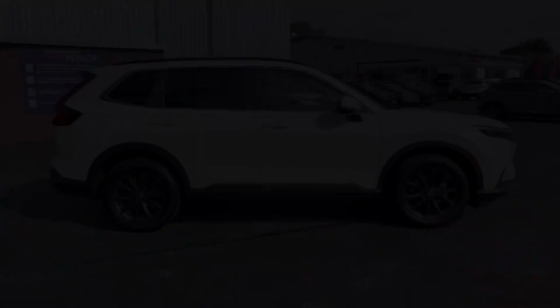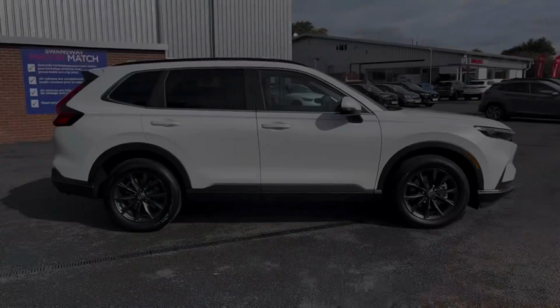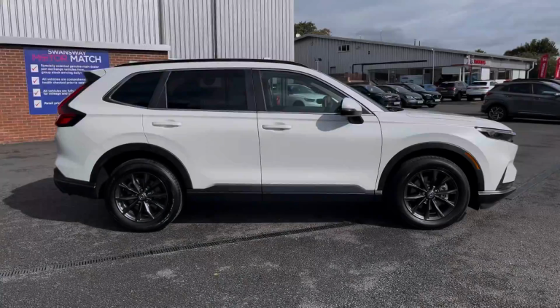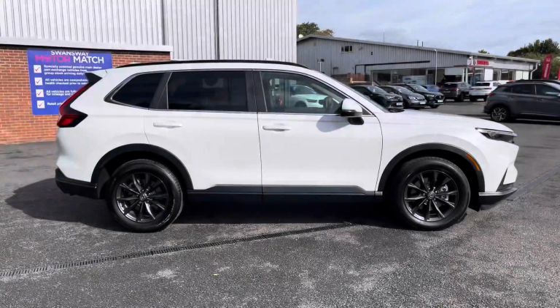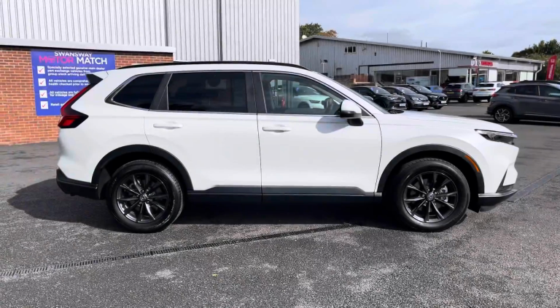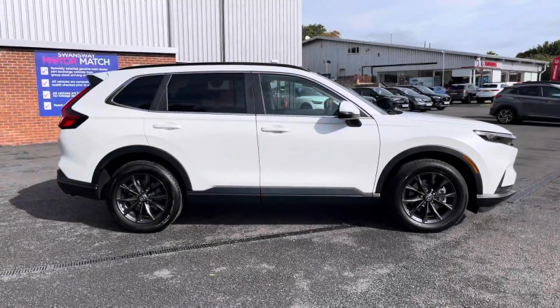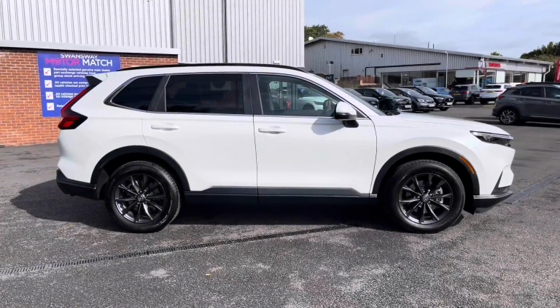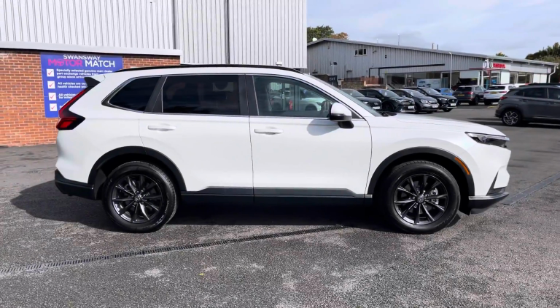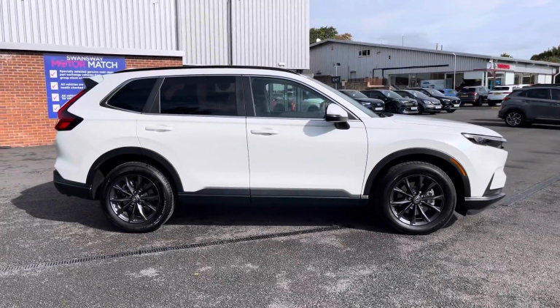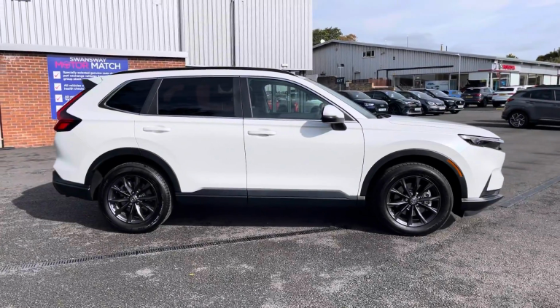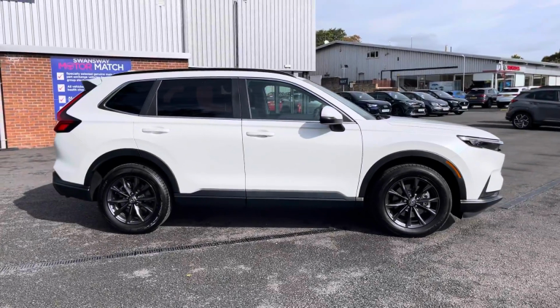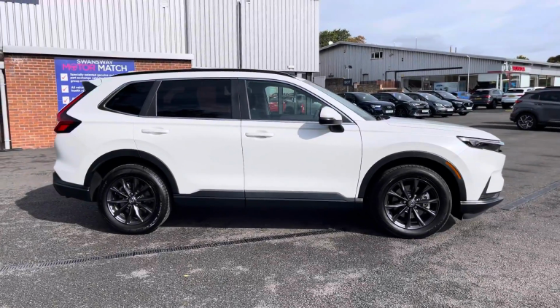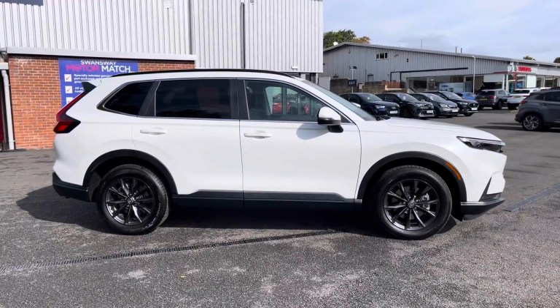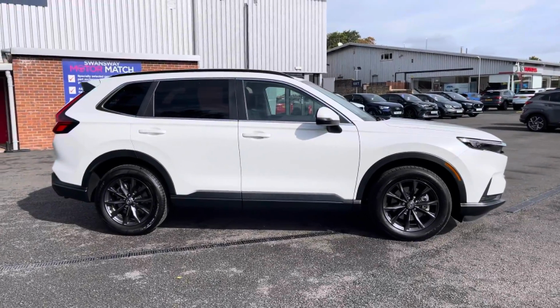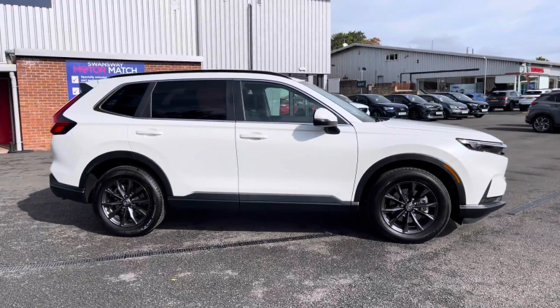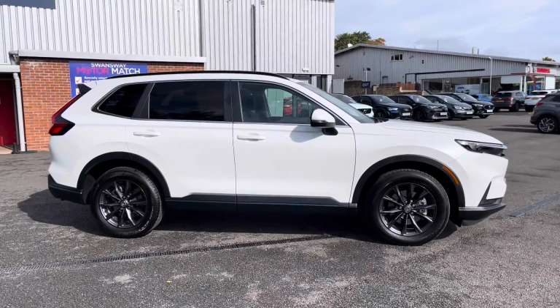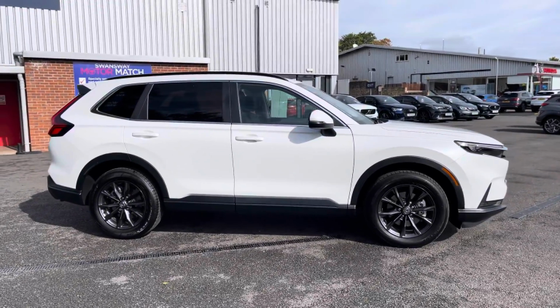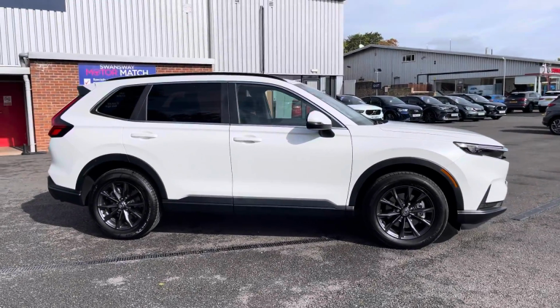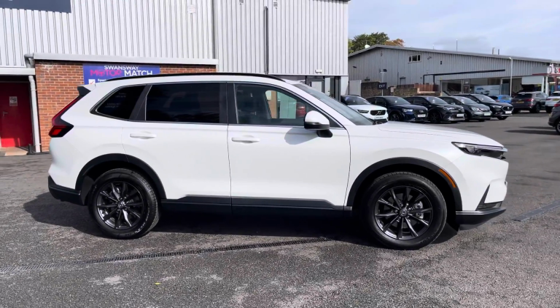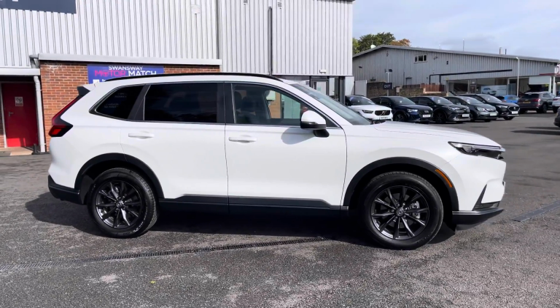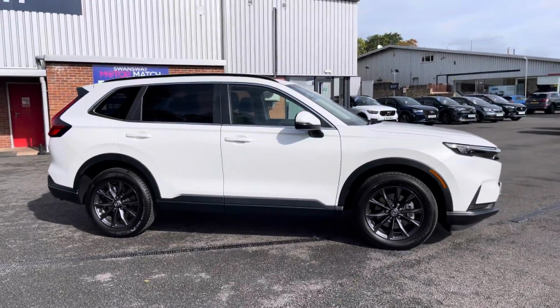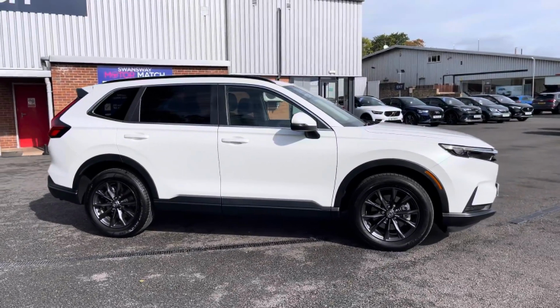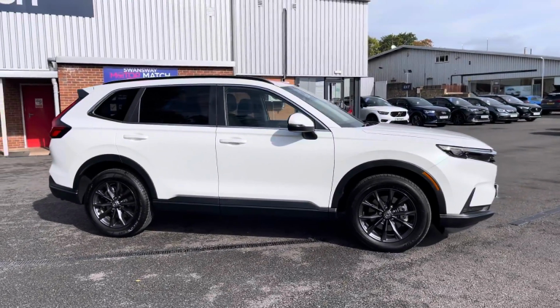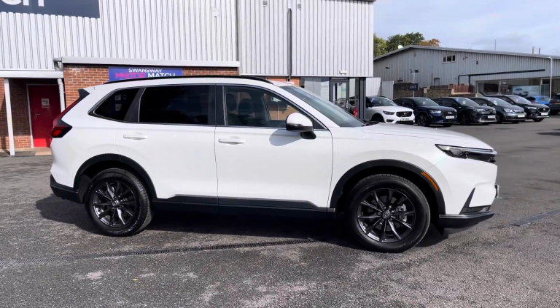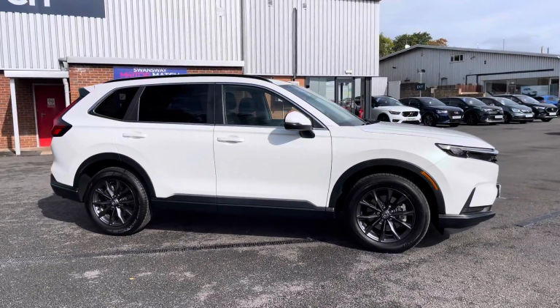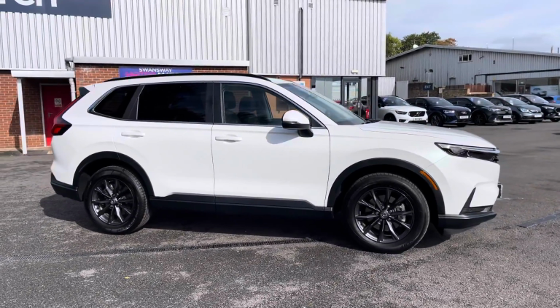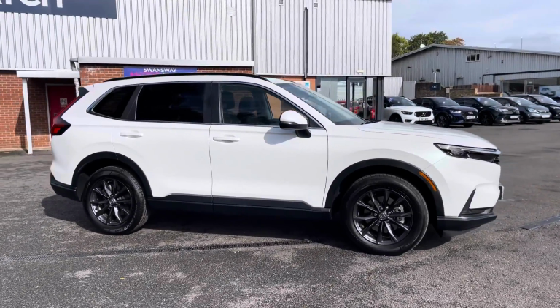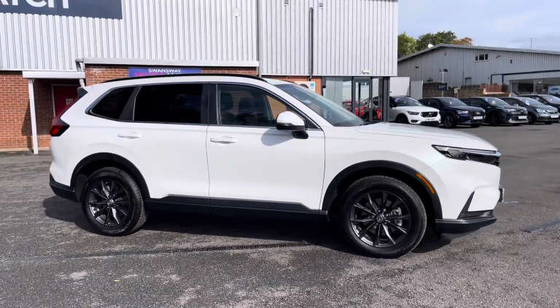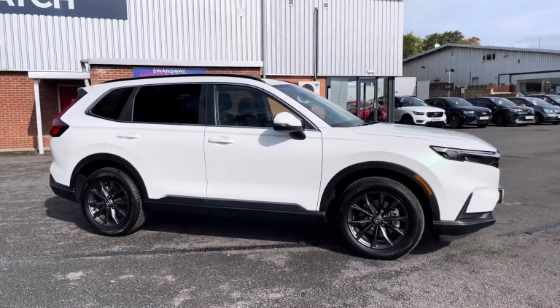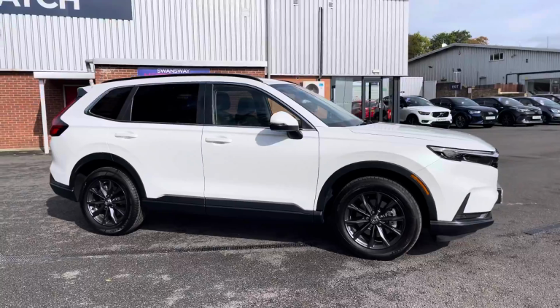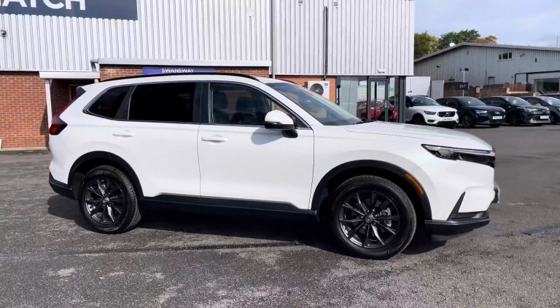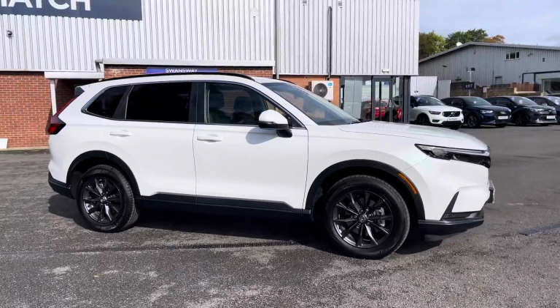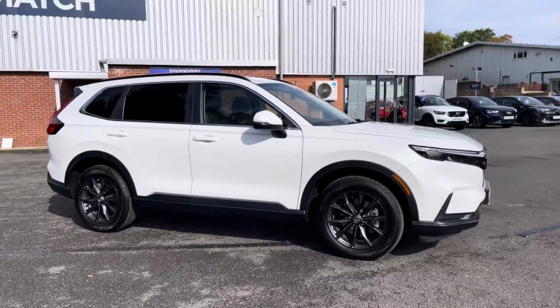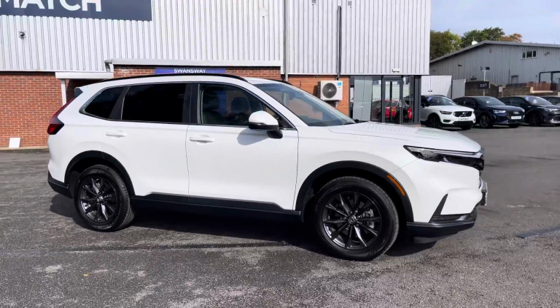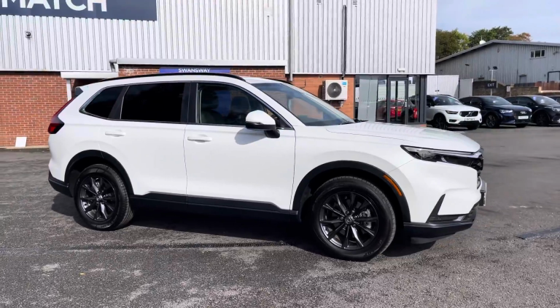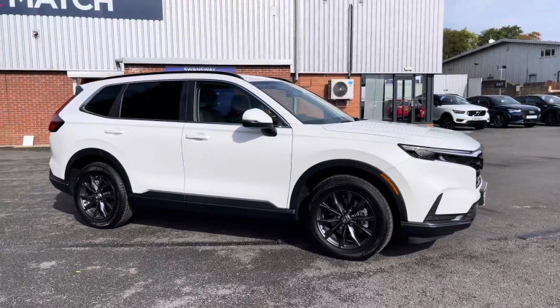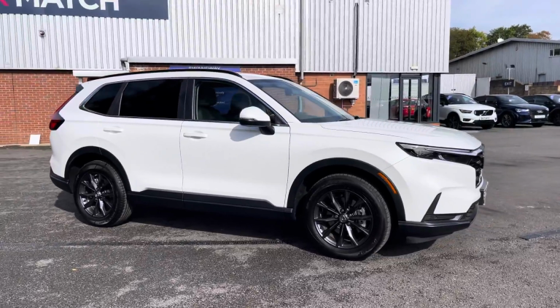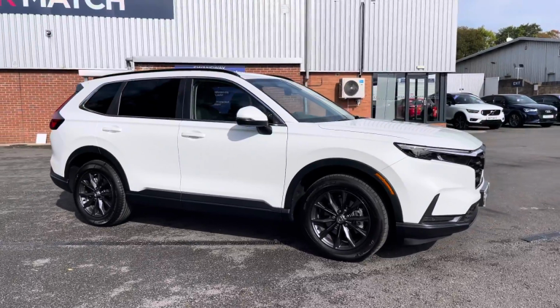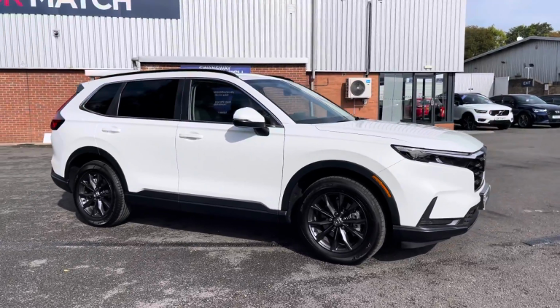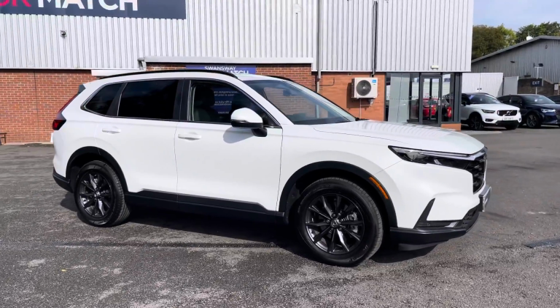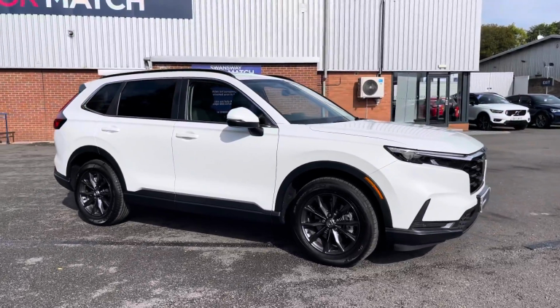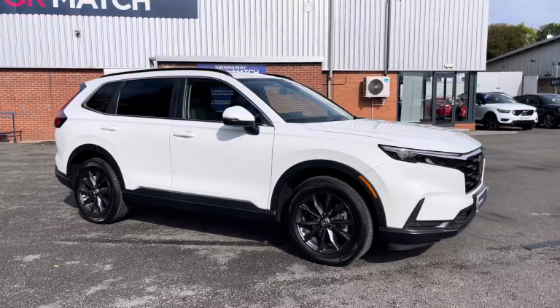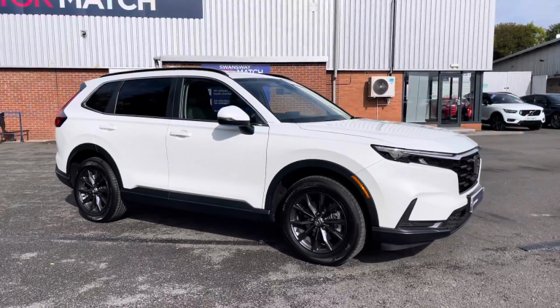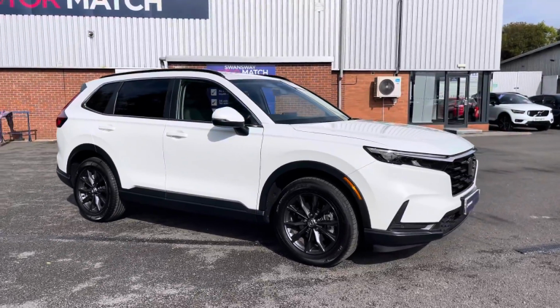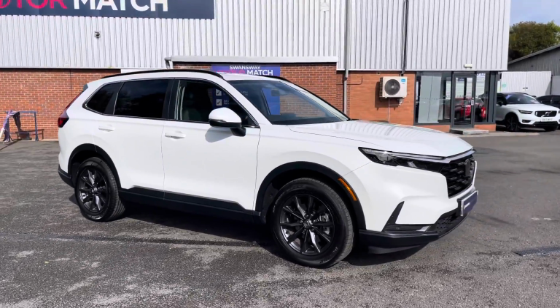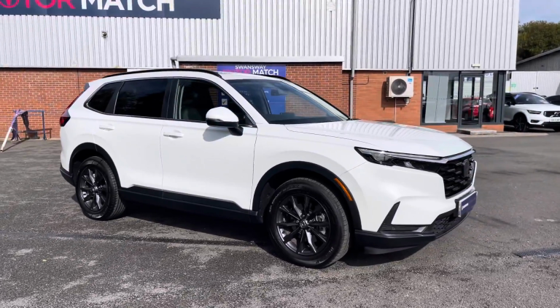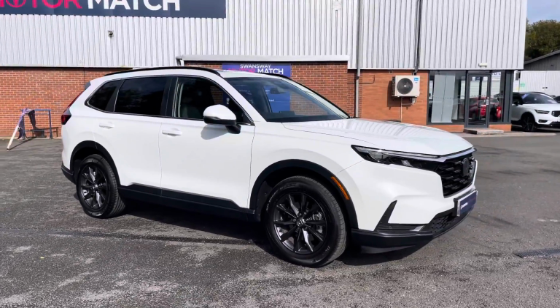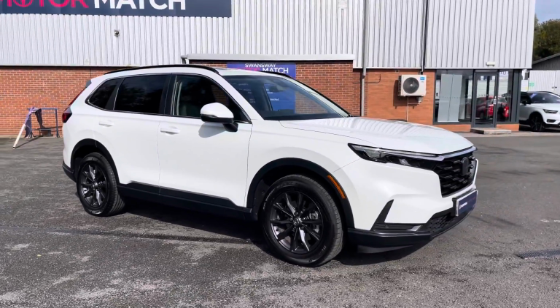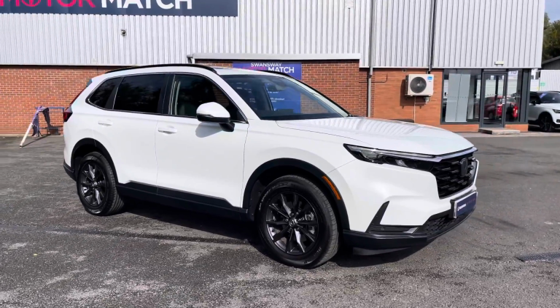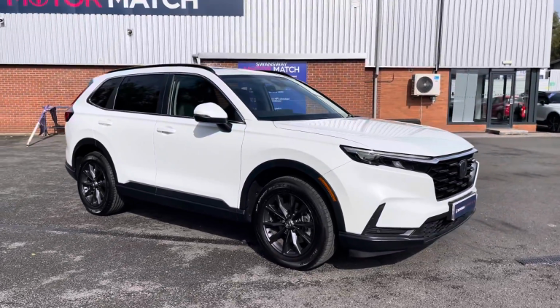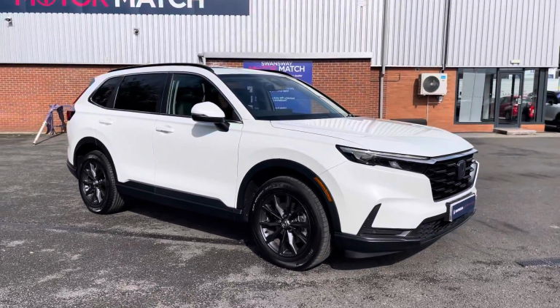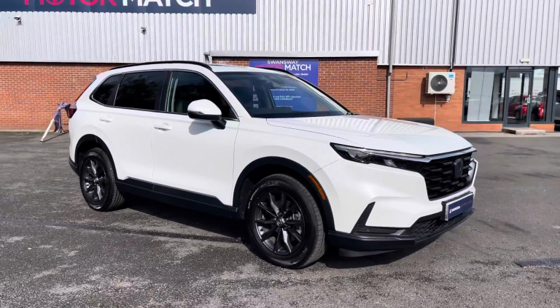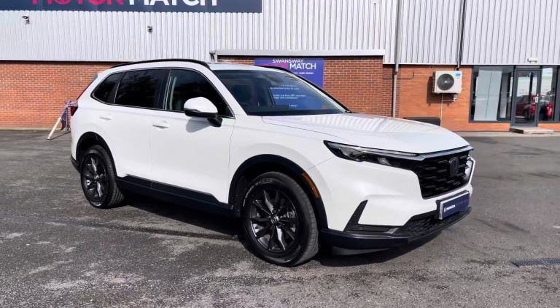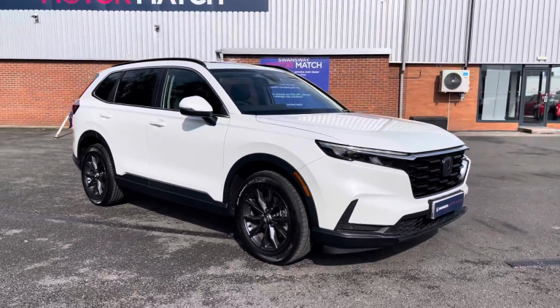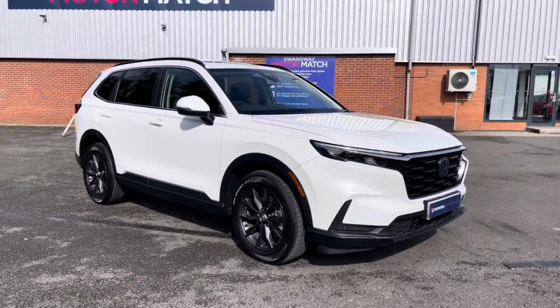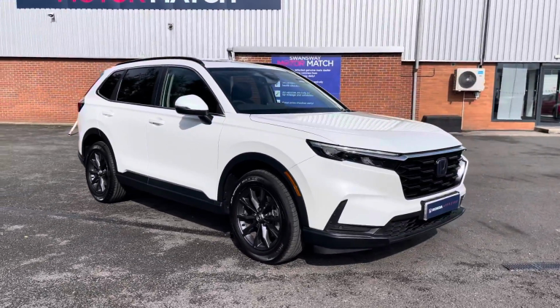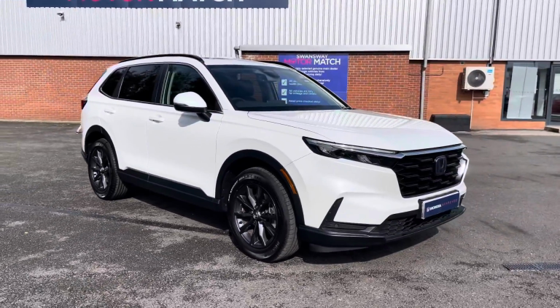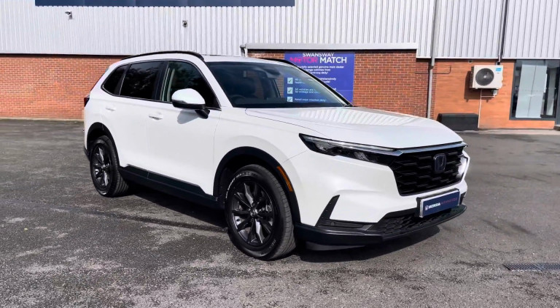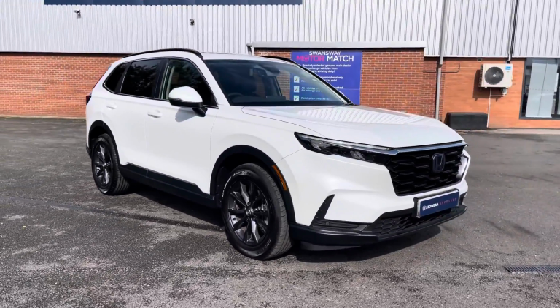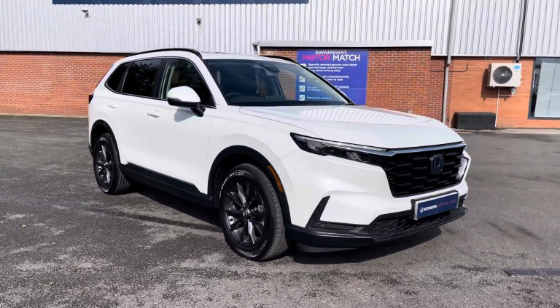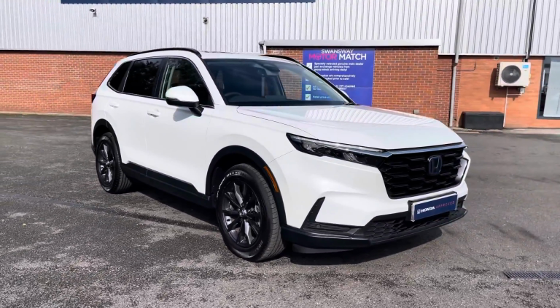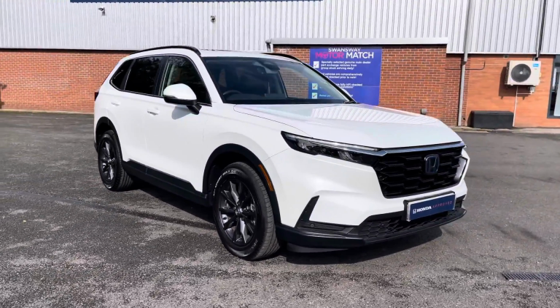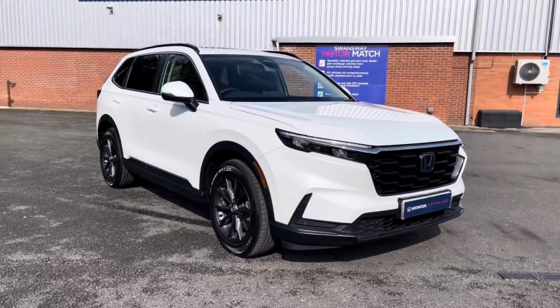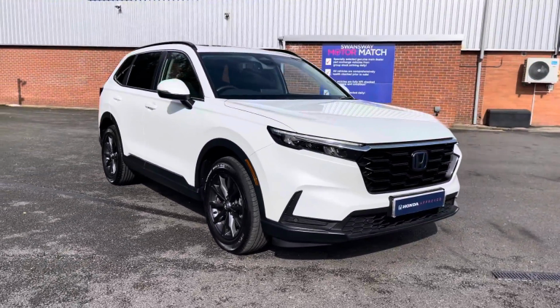Thank you for your interest in this Honda CR-V Elegance model, available now from Honda Bolton. For more information please contact a member of the sales team.